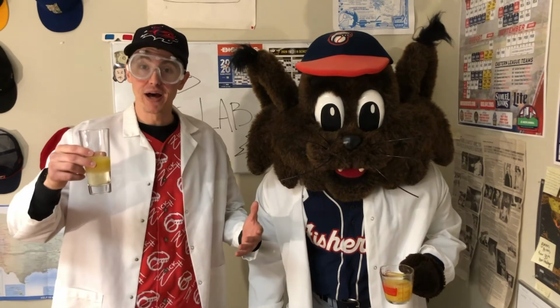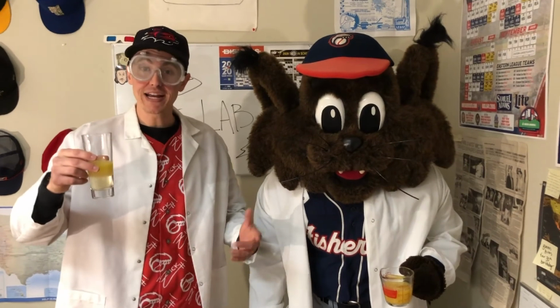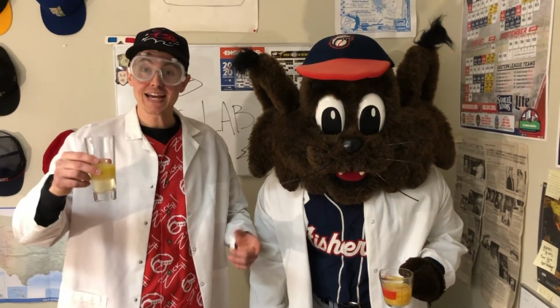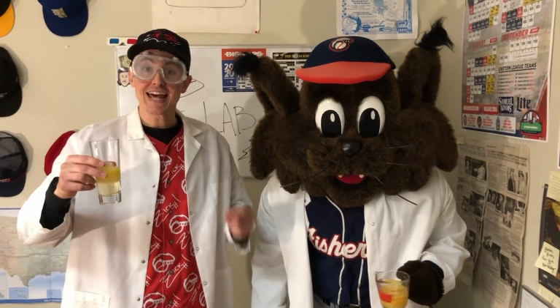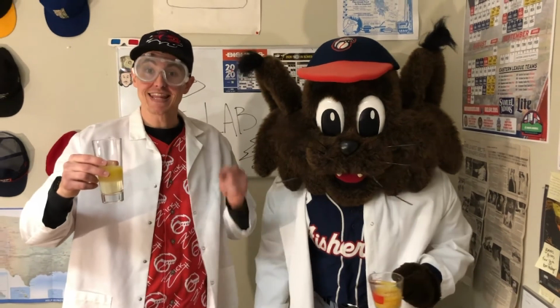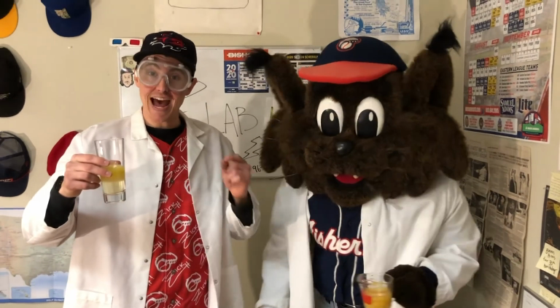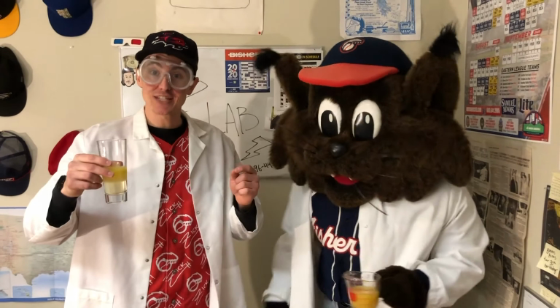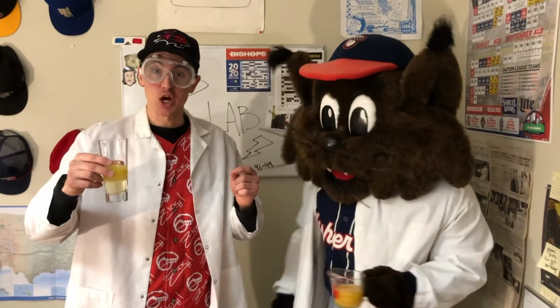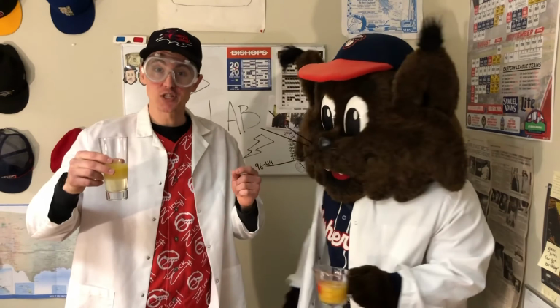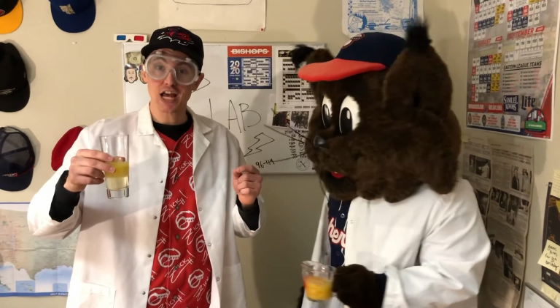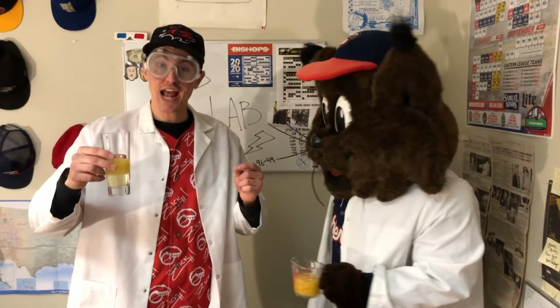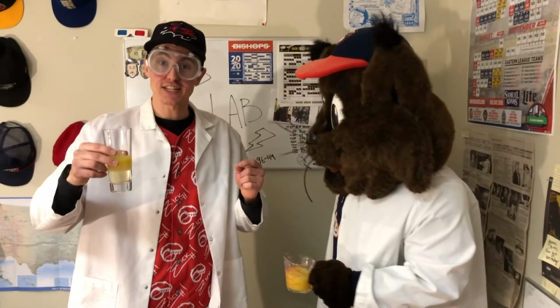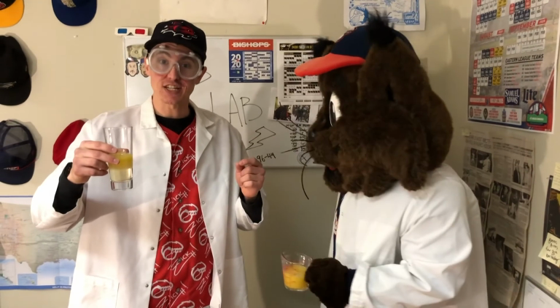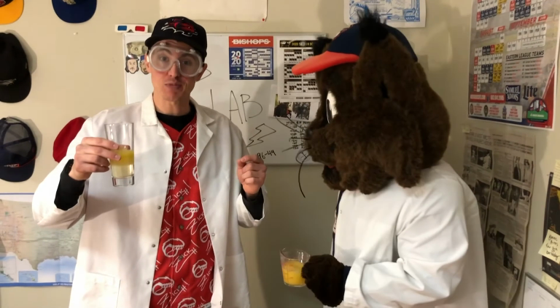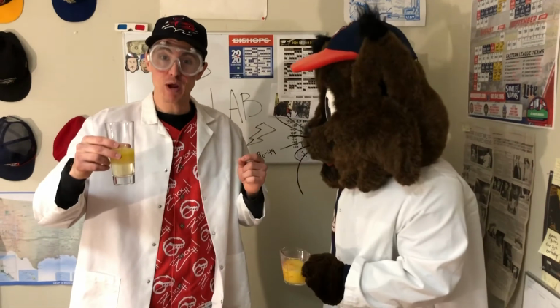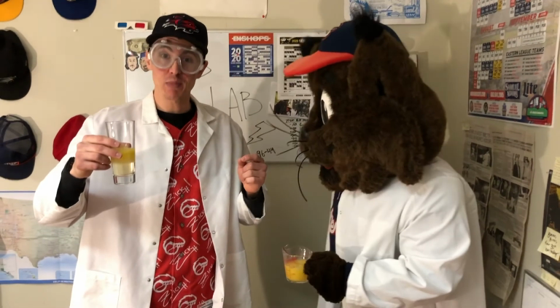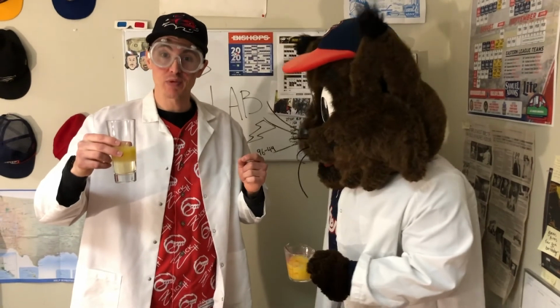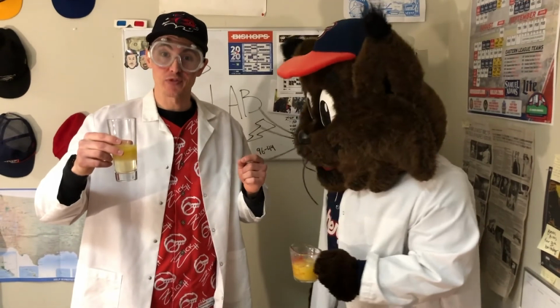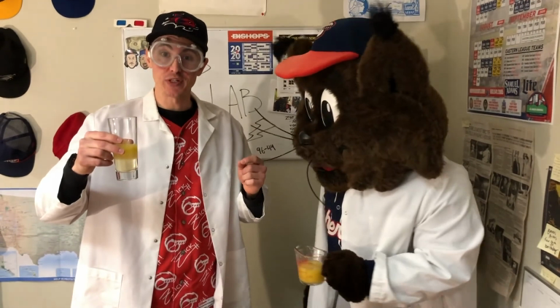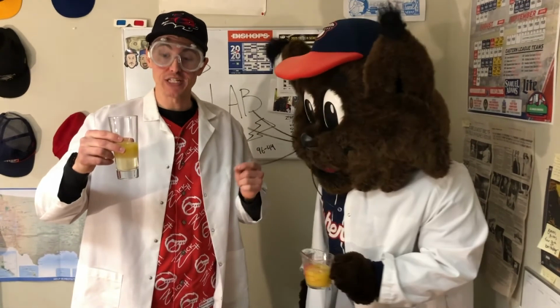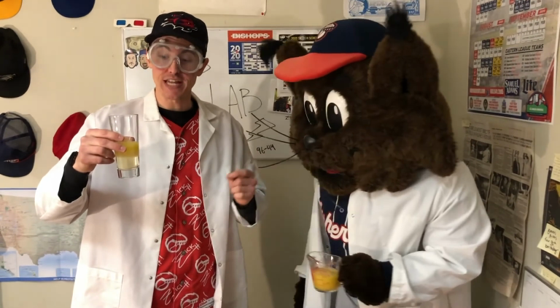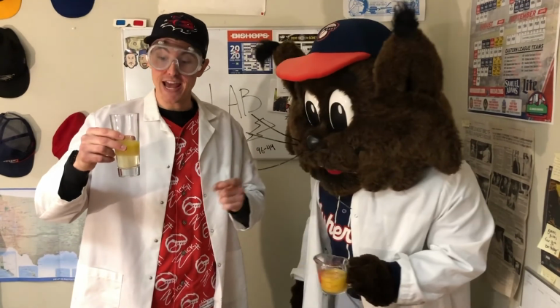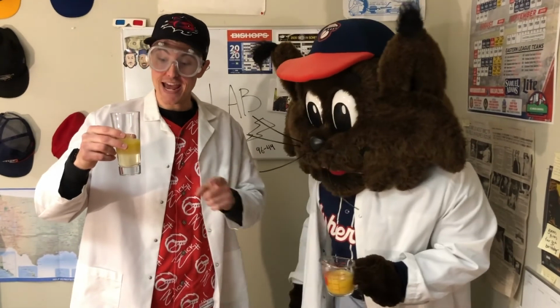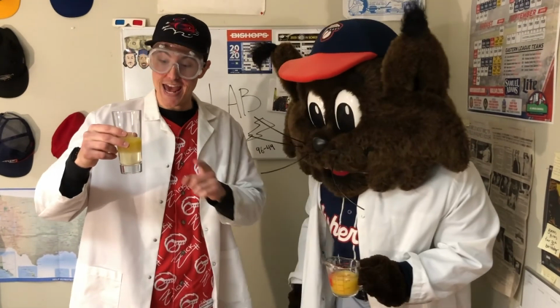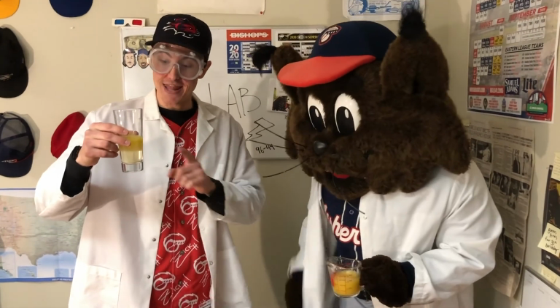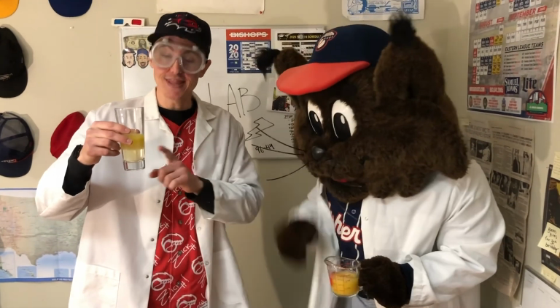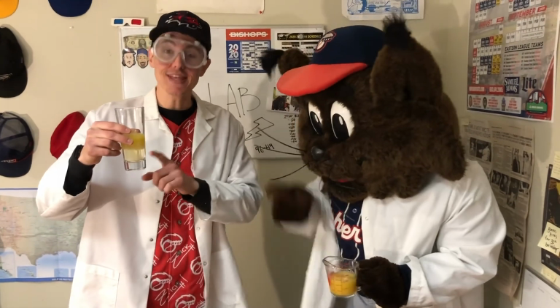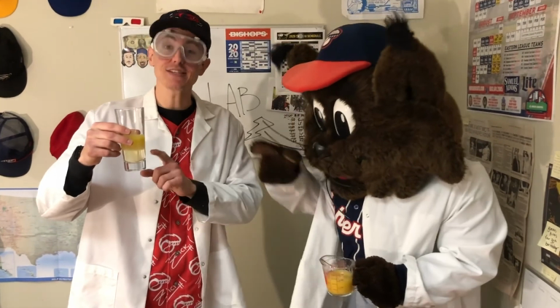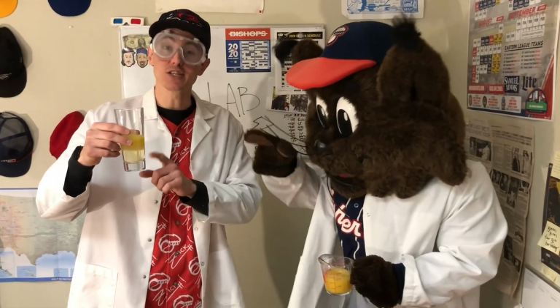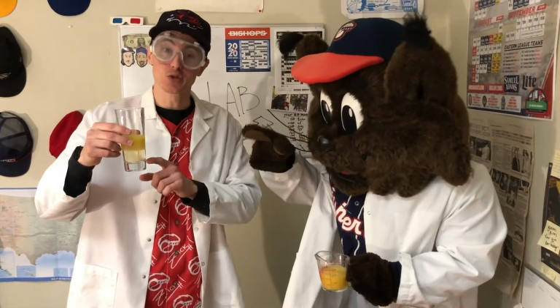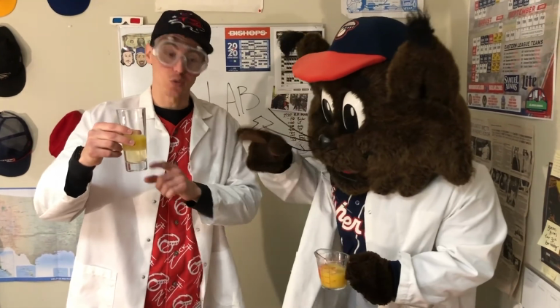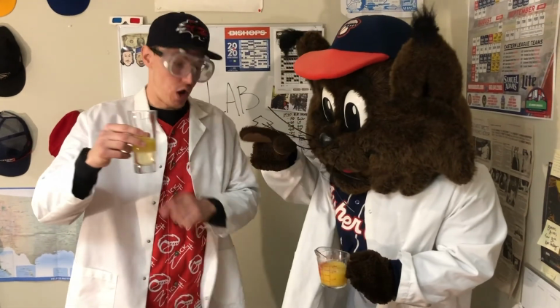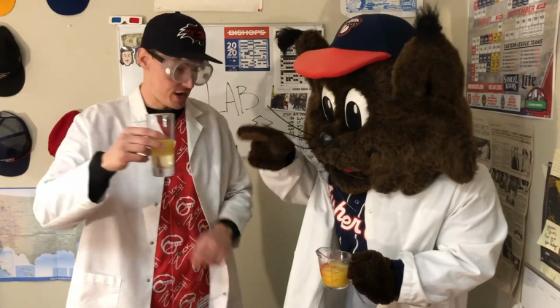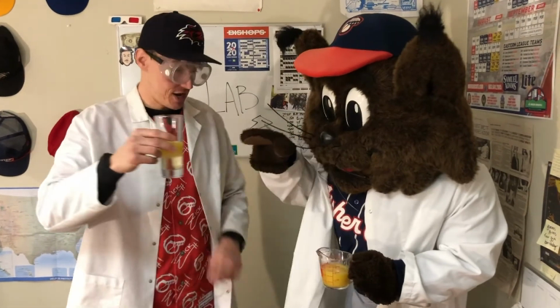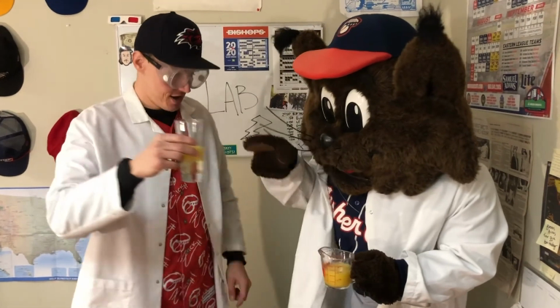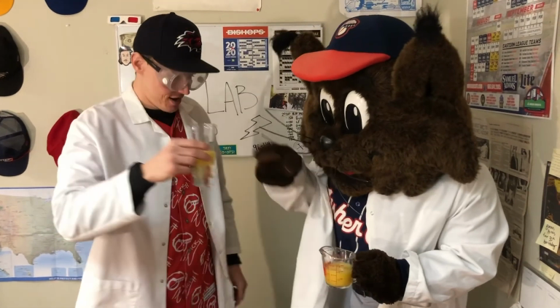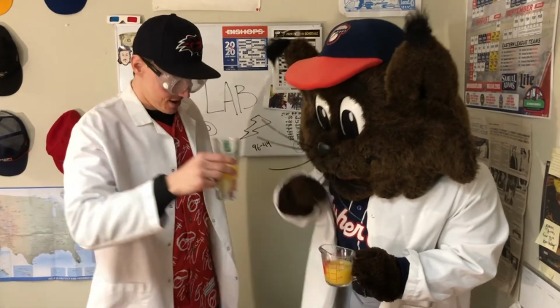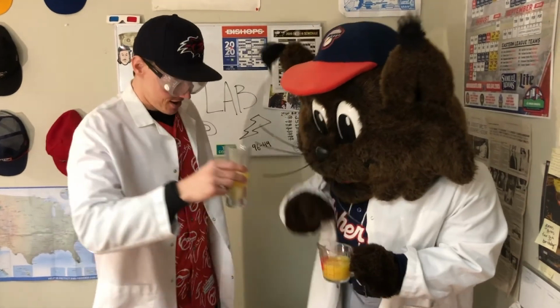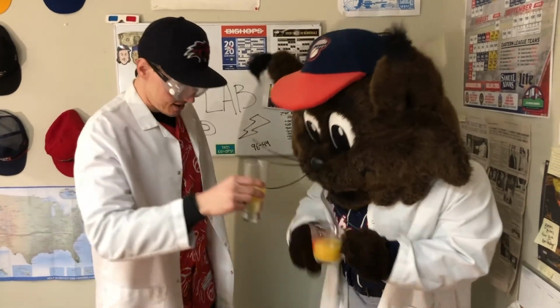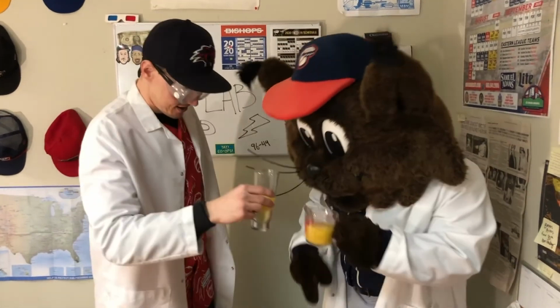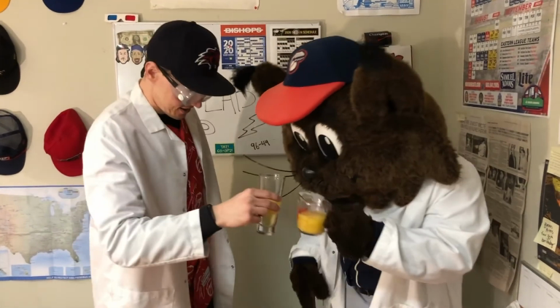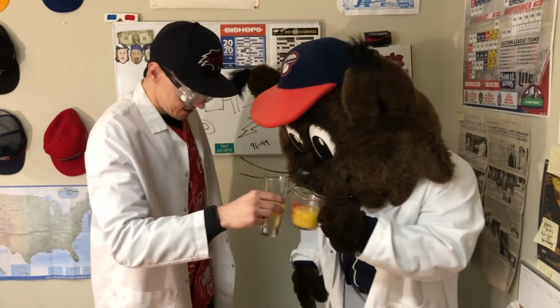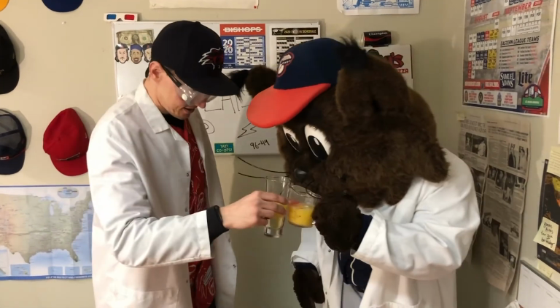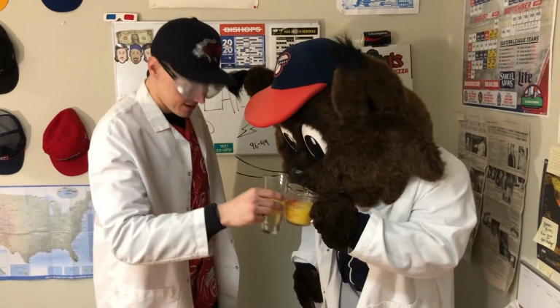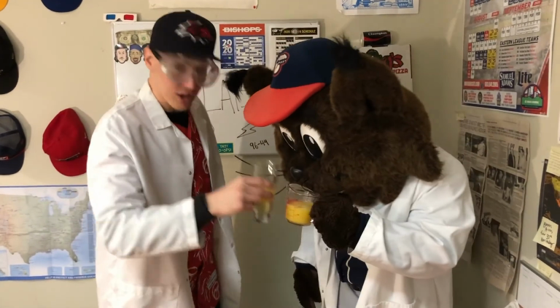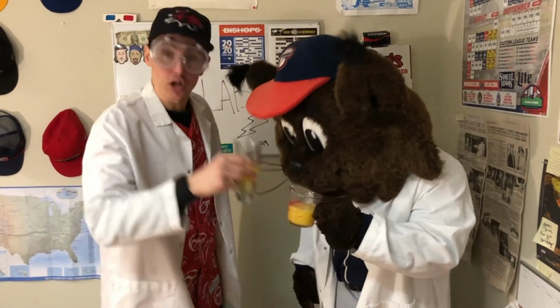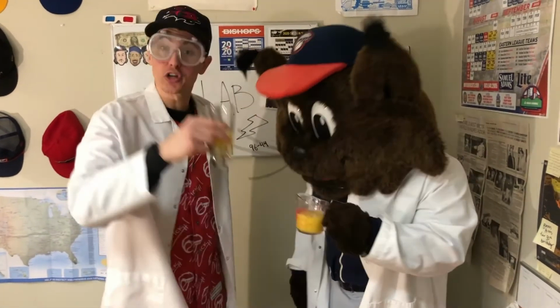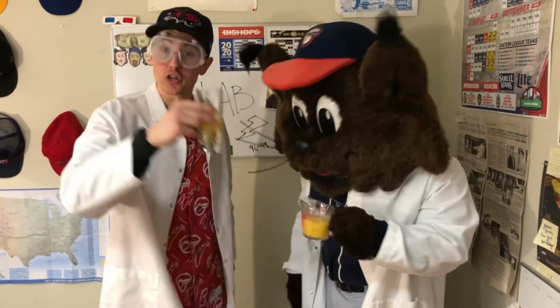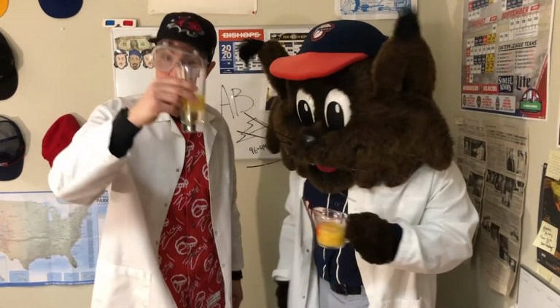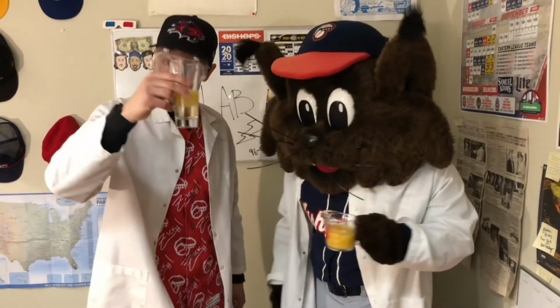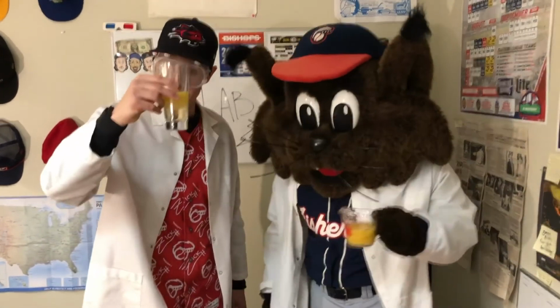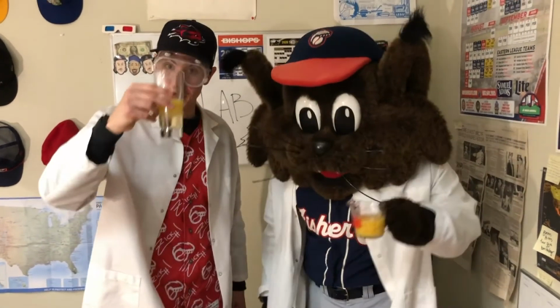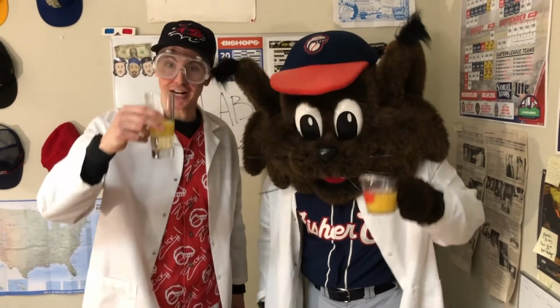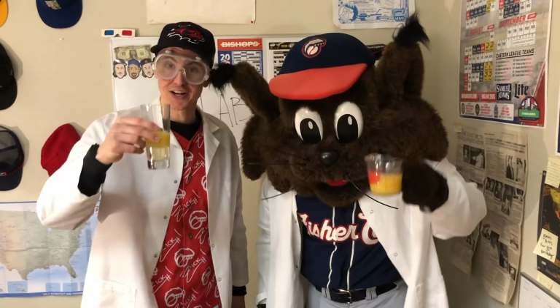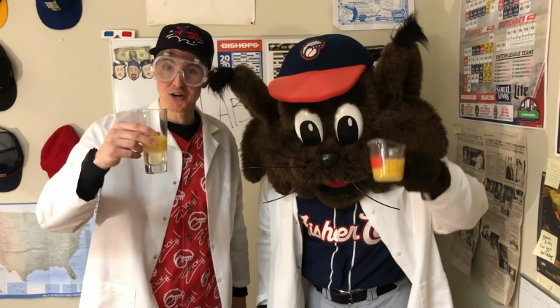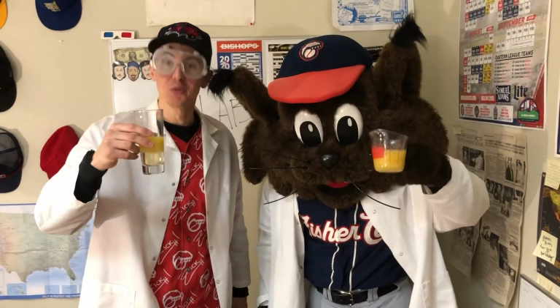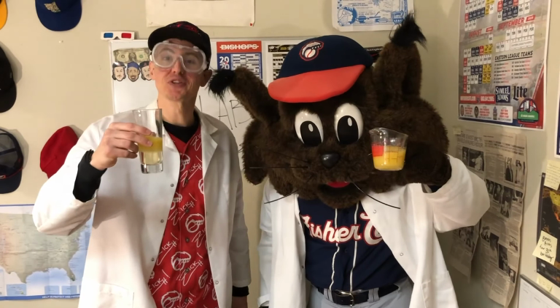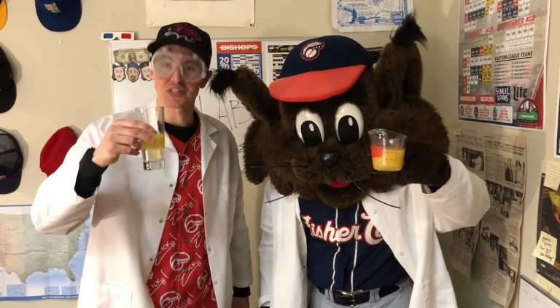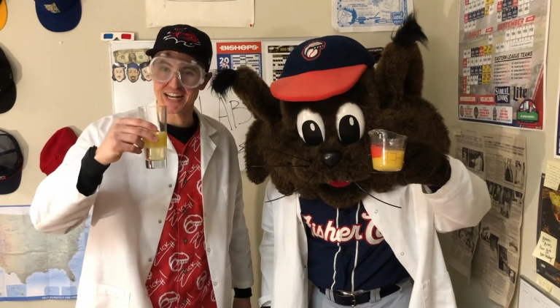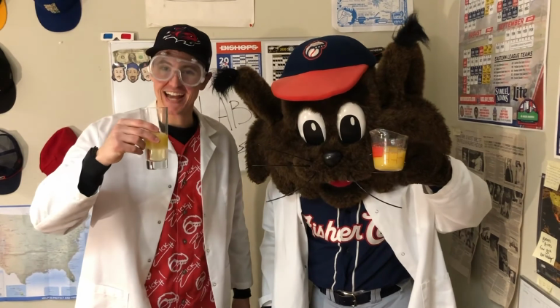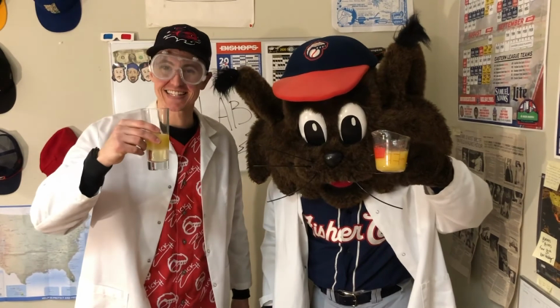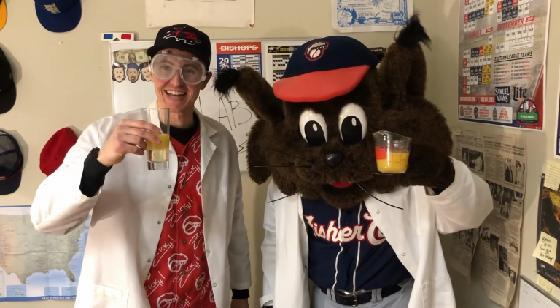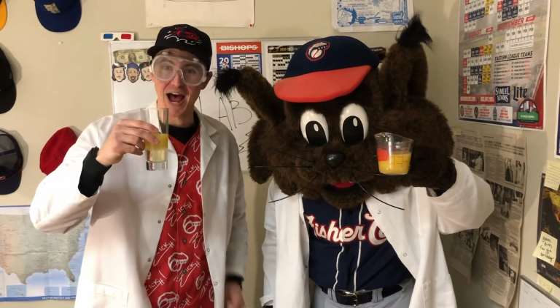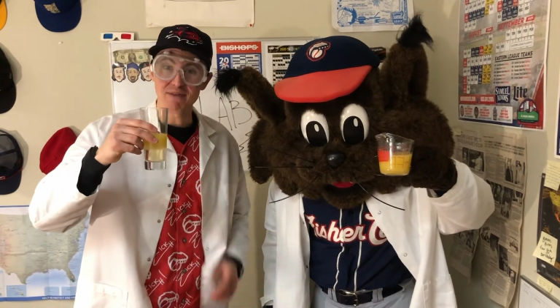That's our science experiment for today, and this is one you can drink. We'll see you next time.